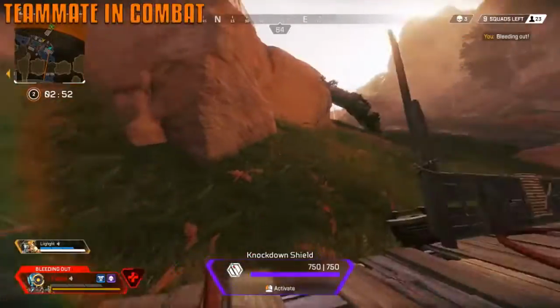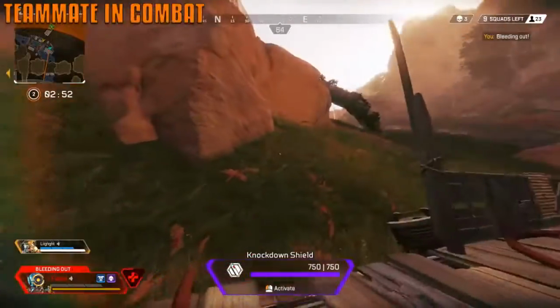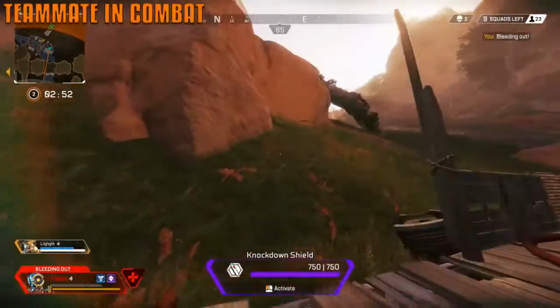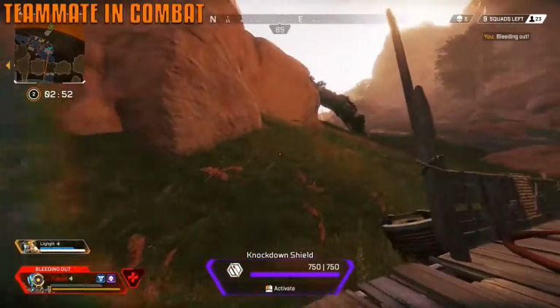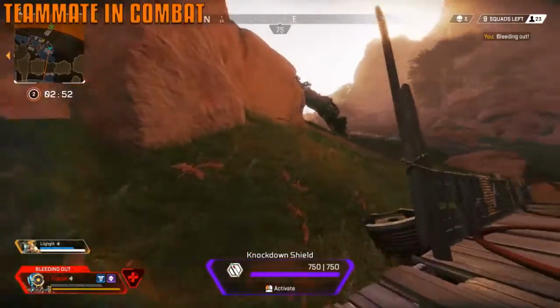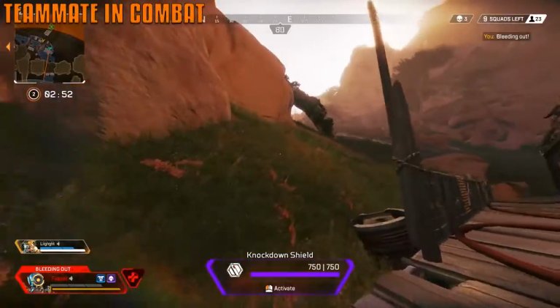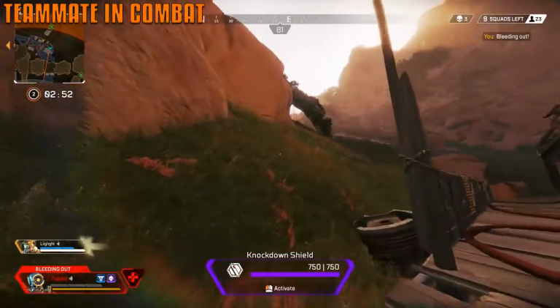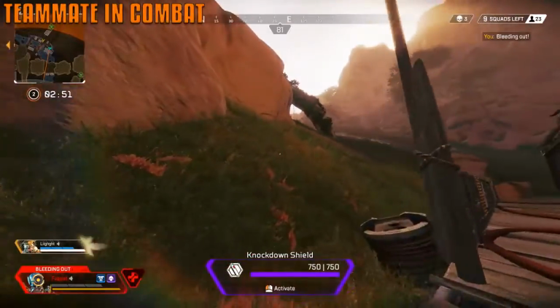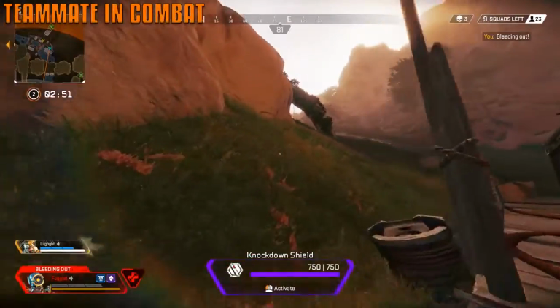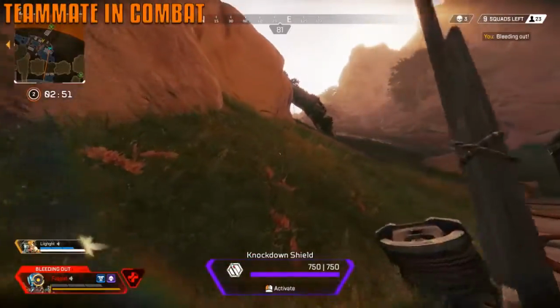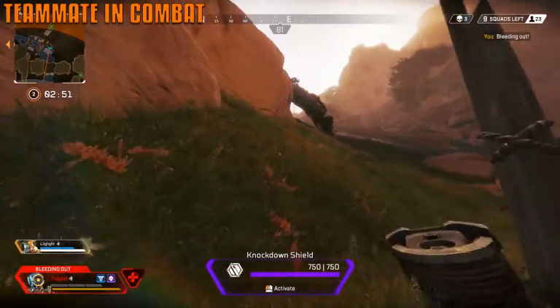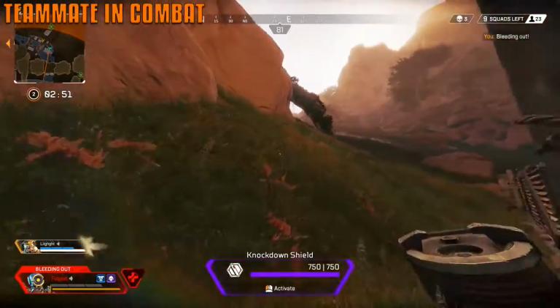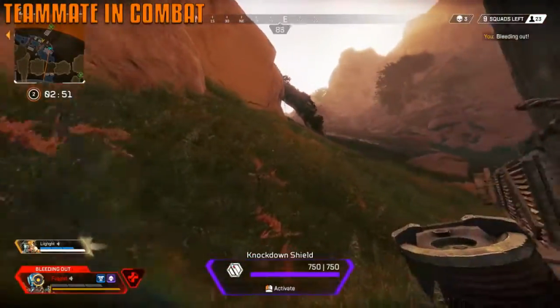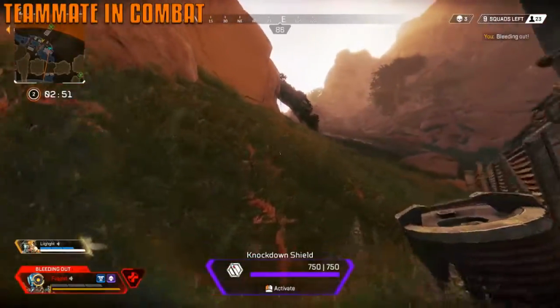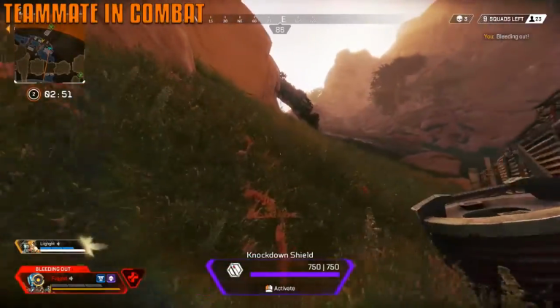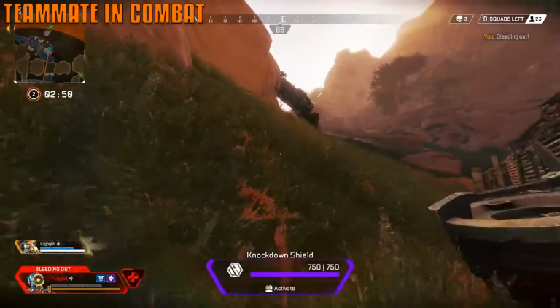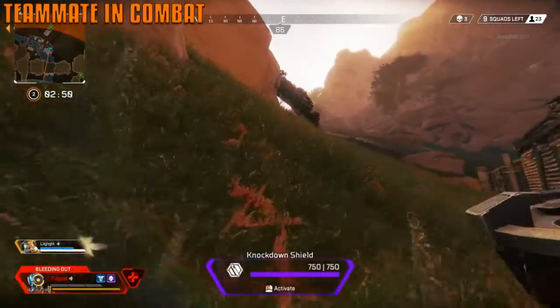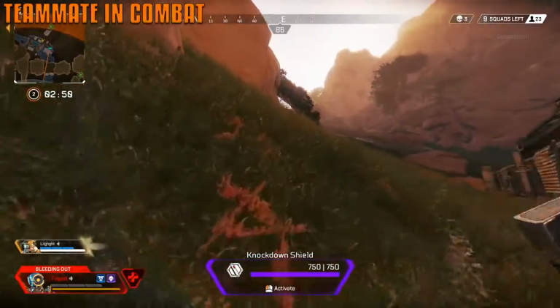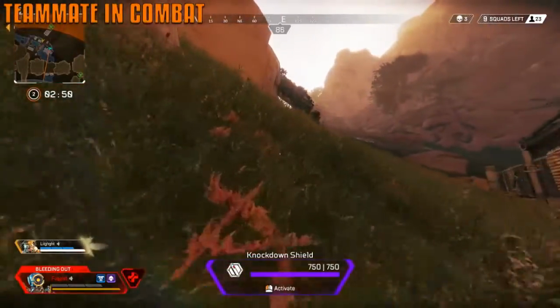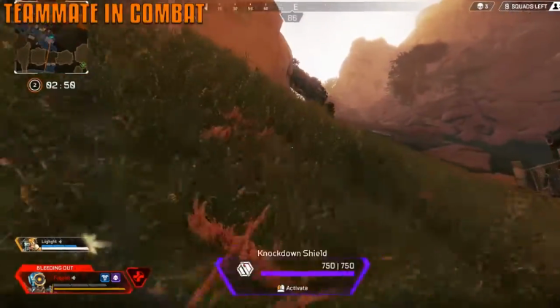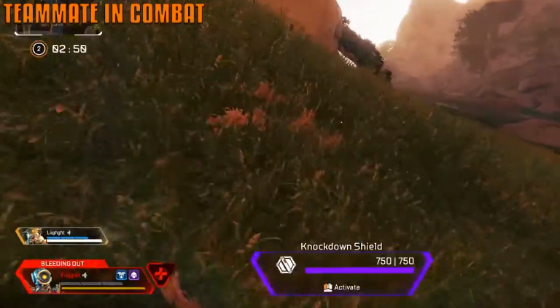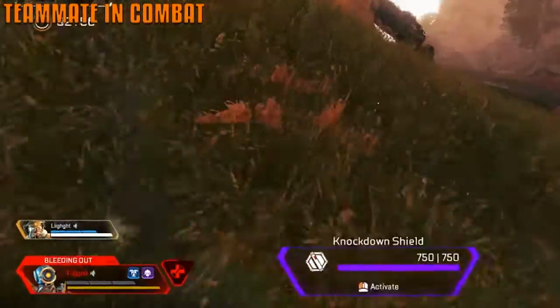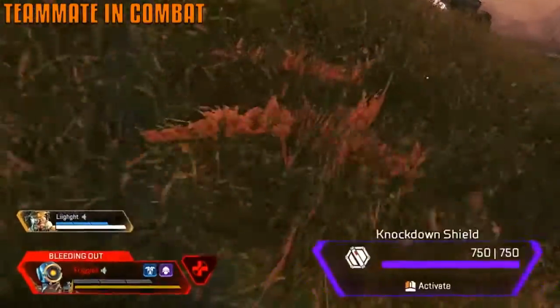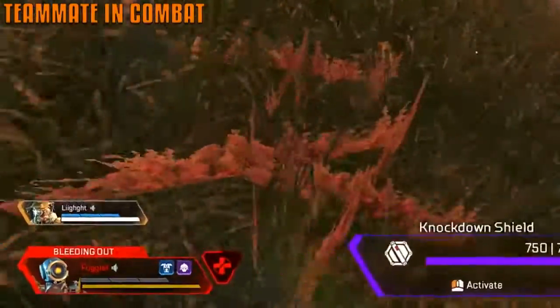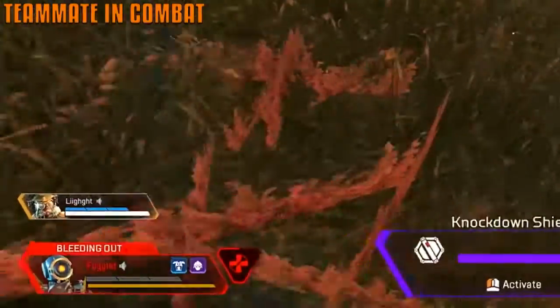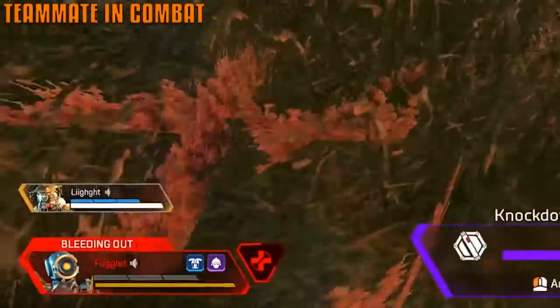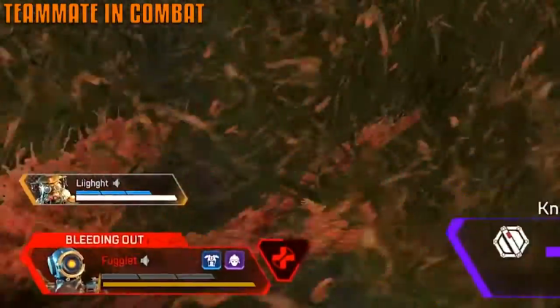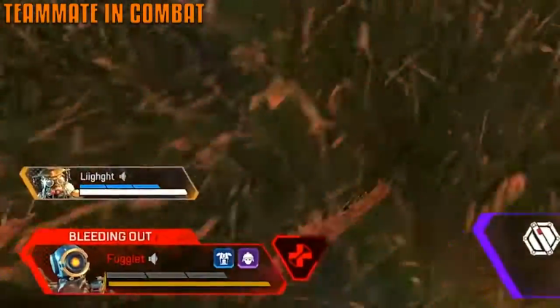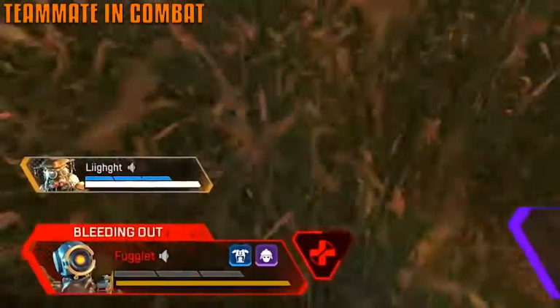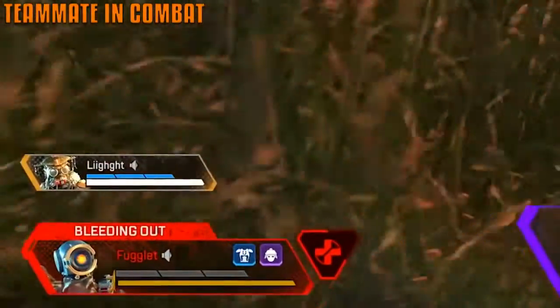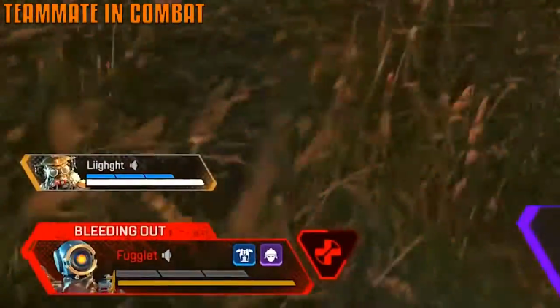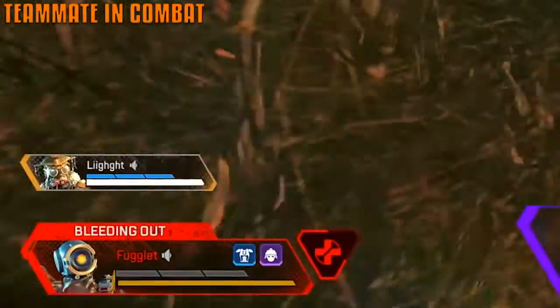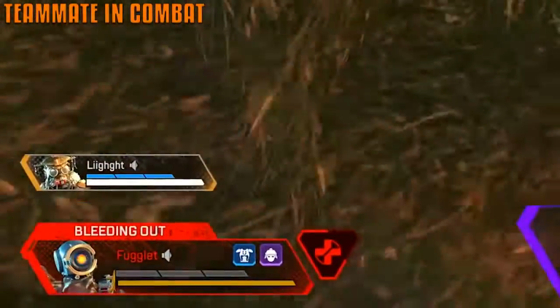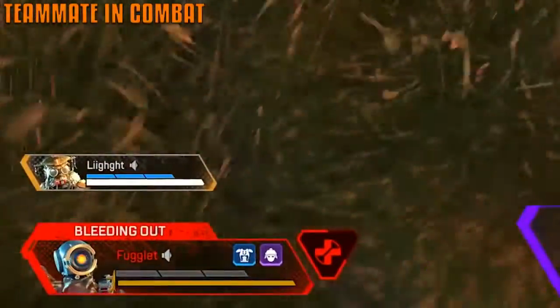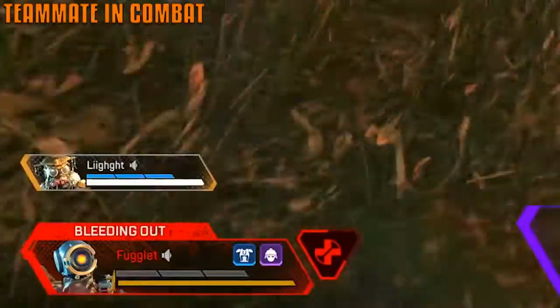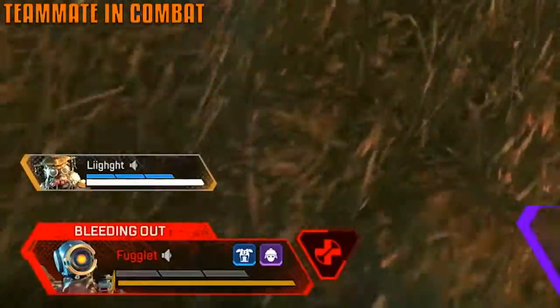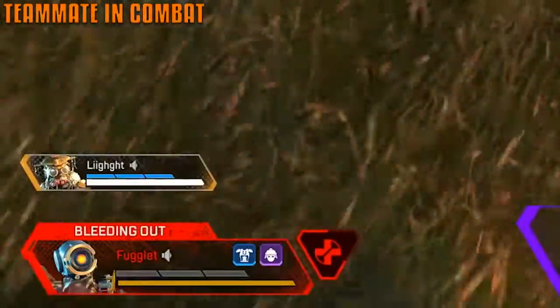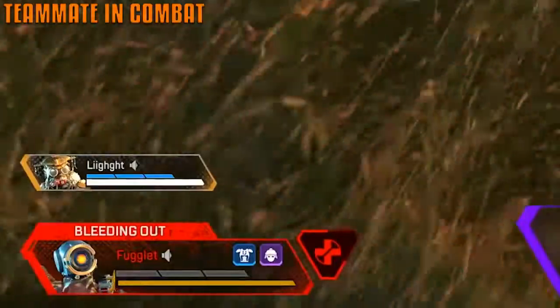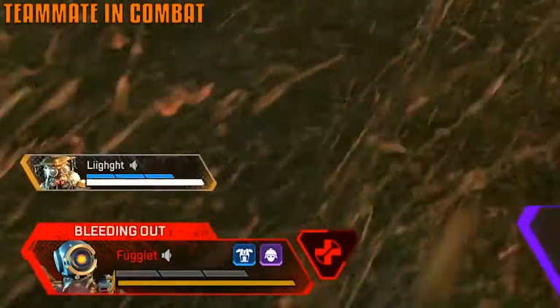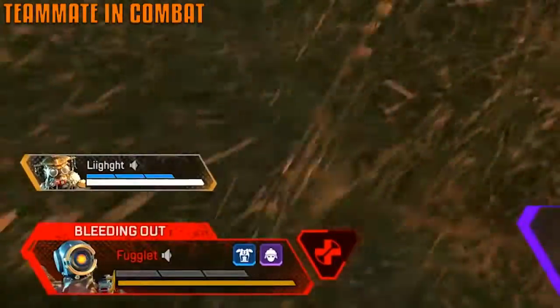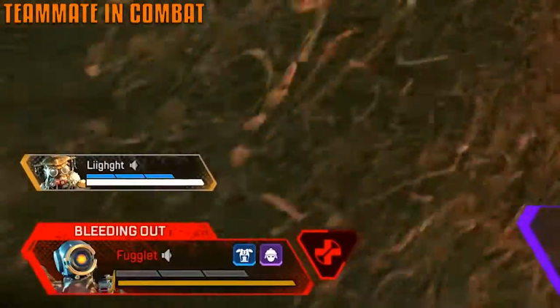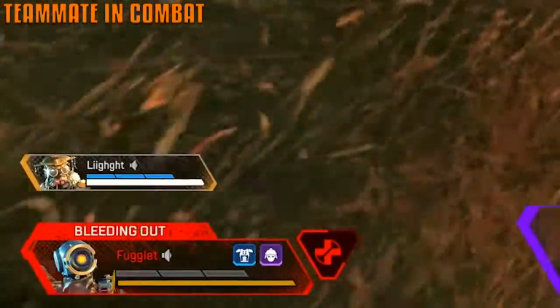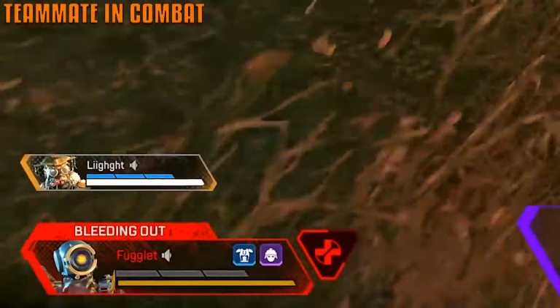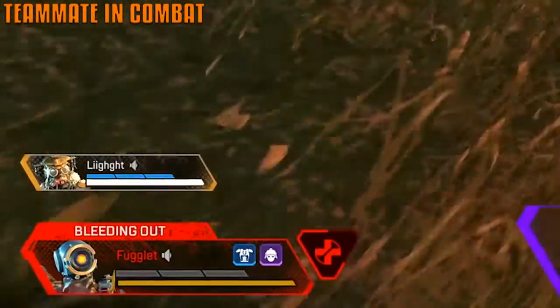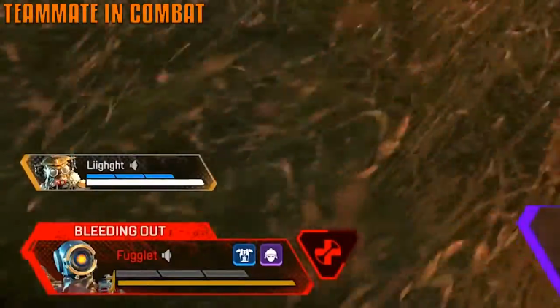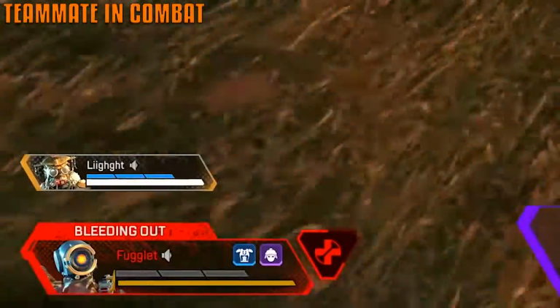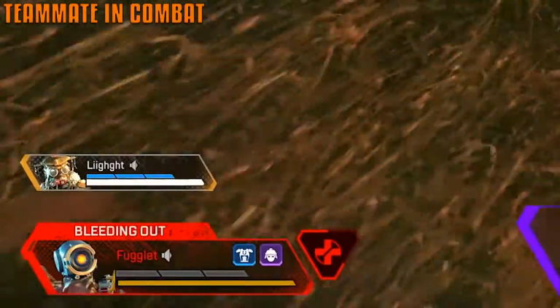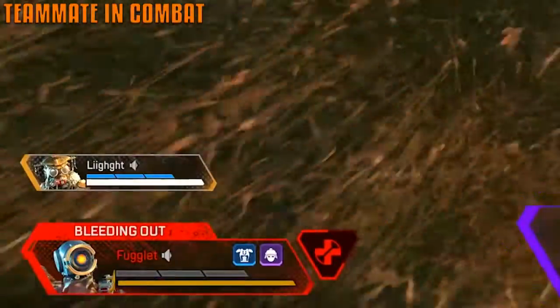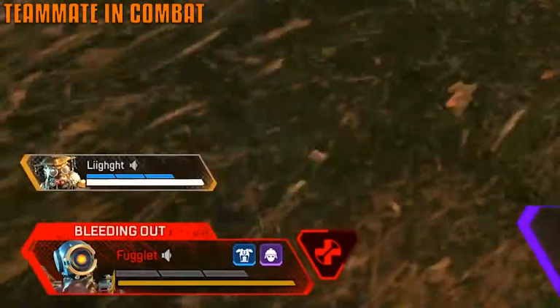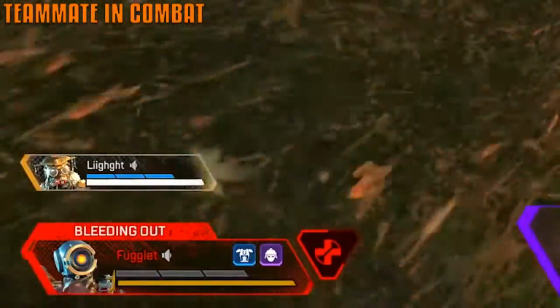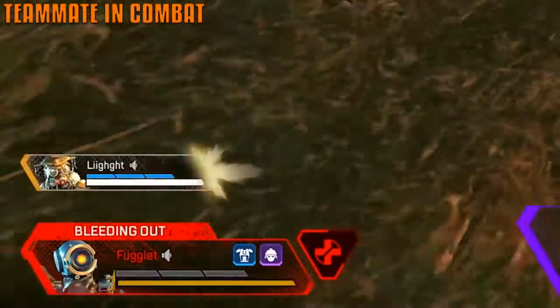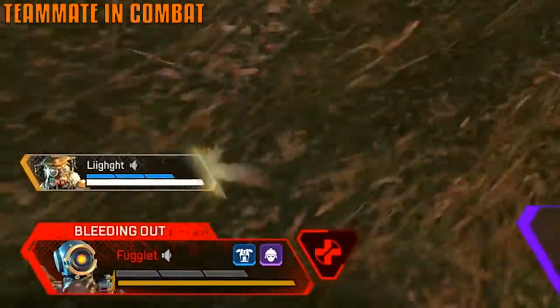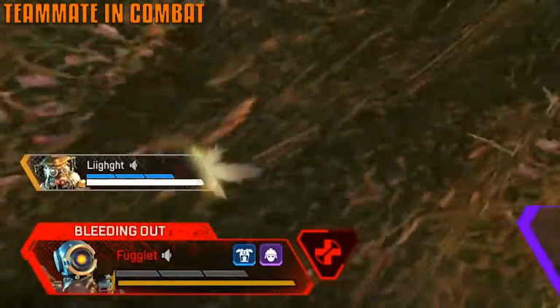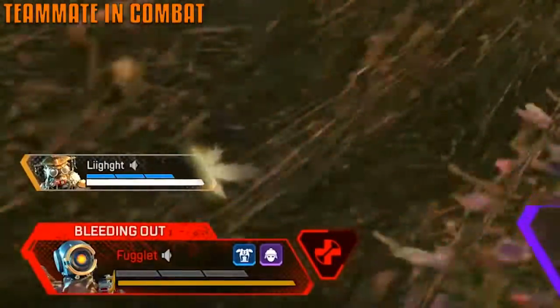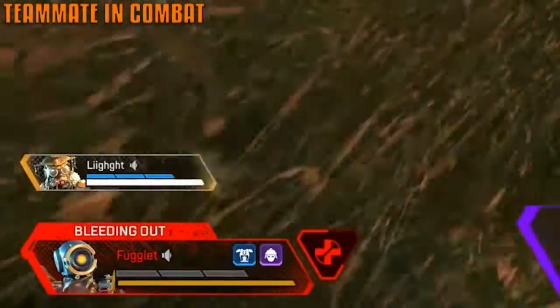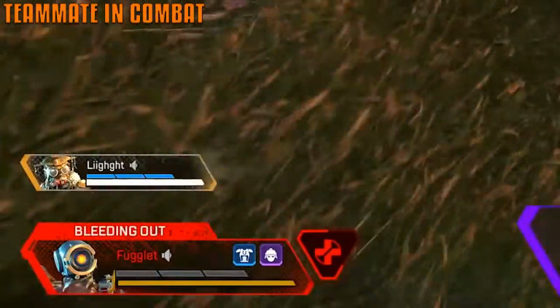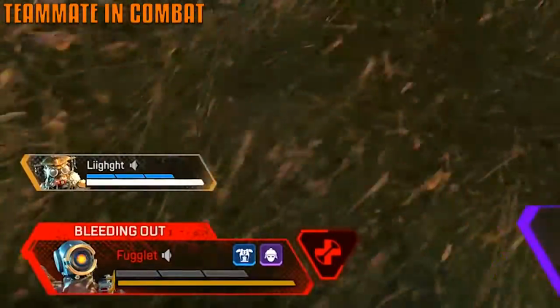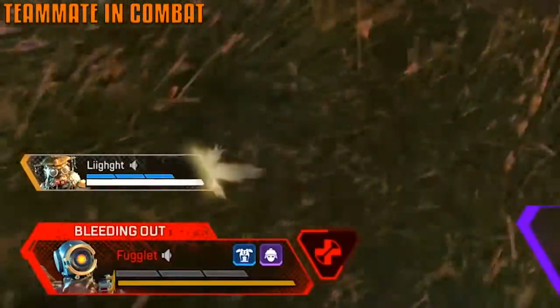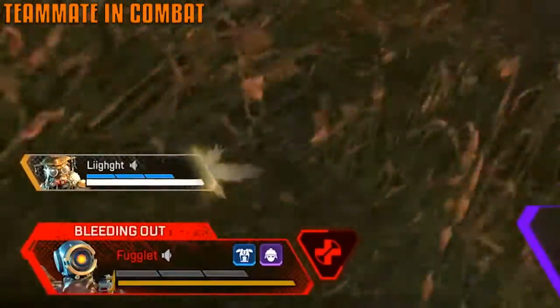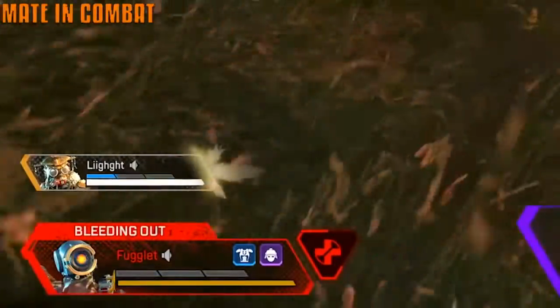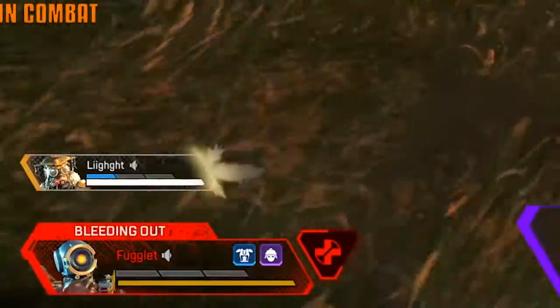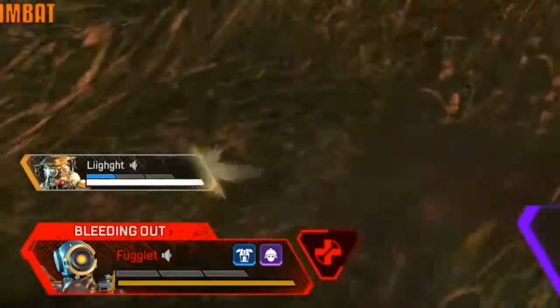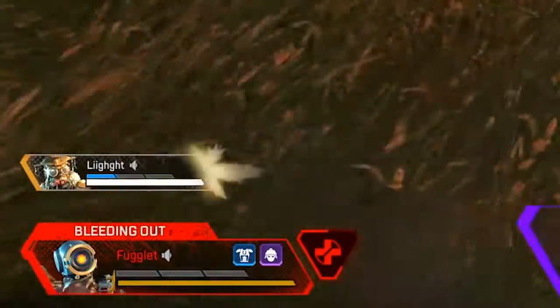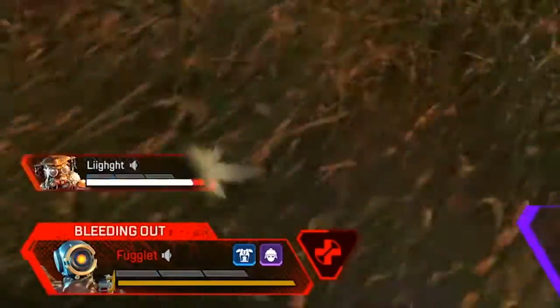You can see if it's a teammate that's firing — listen to the gunshots and look down to the left. It'll show a little gunfire indicator every time they shoot.